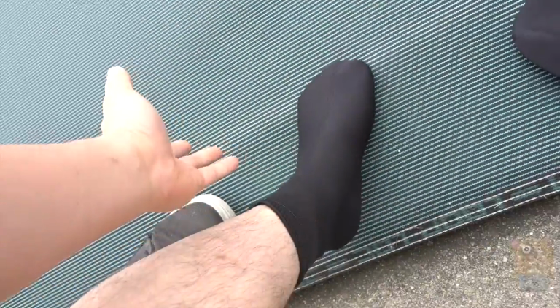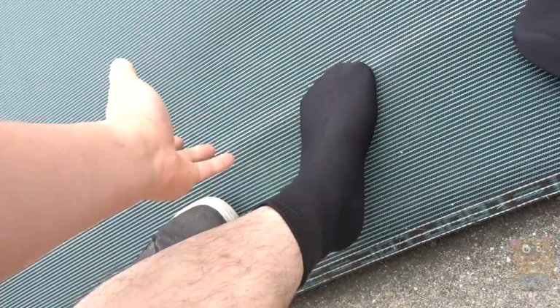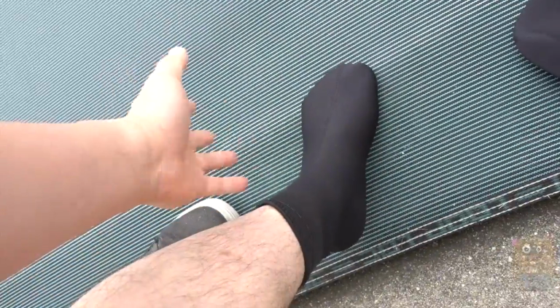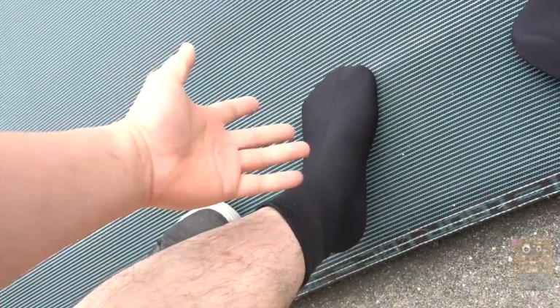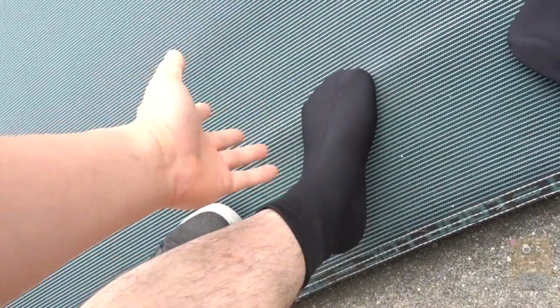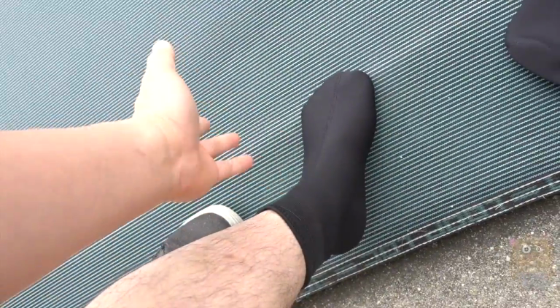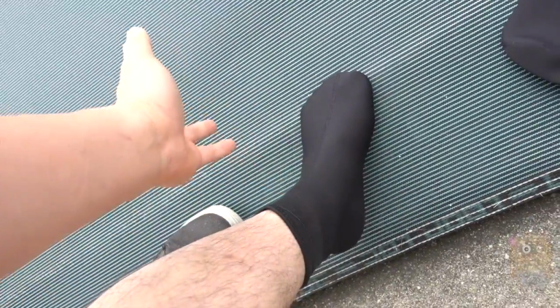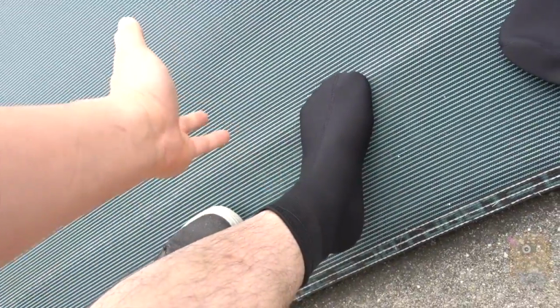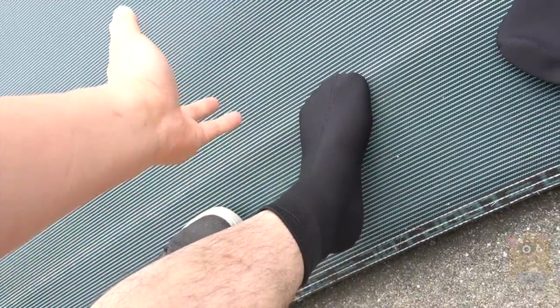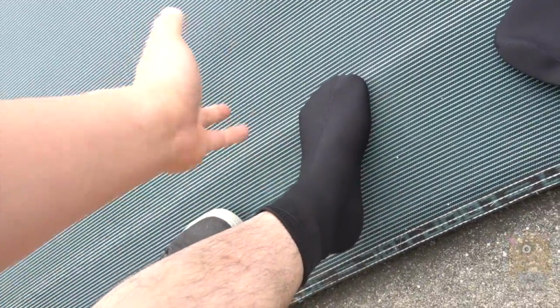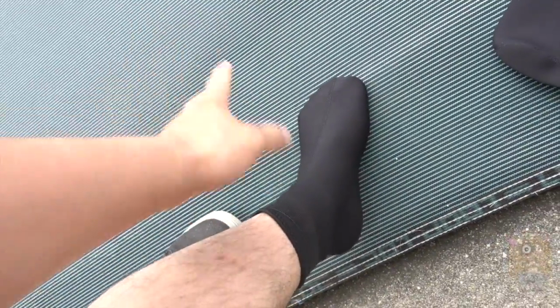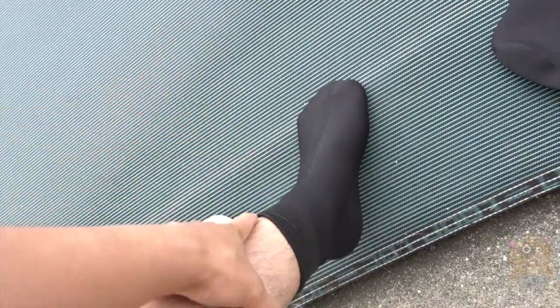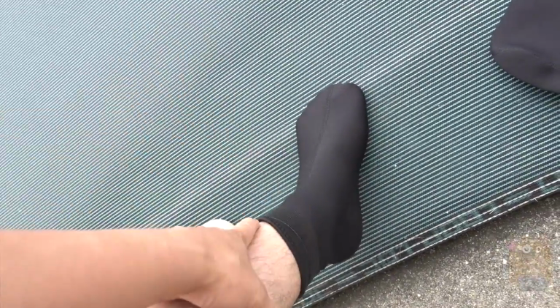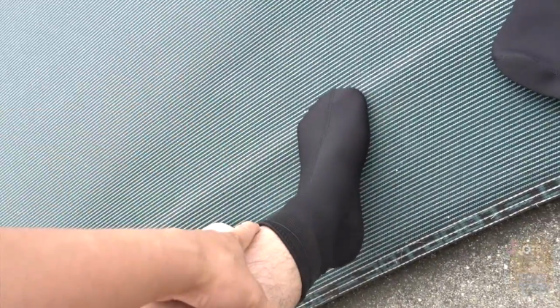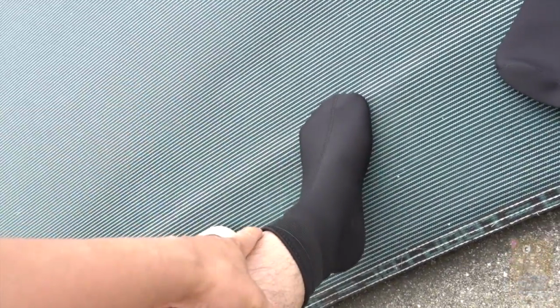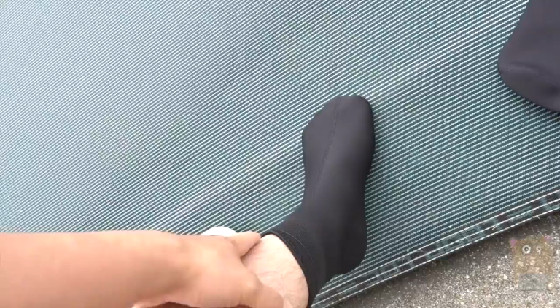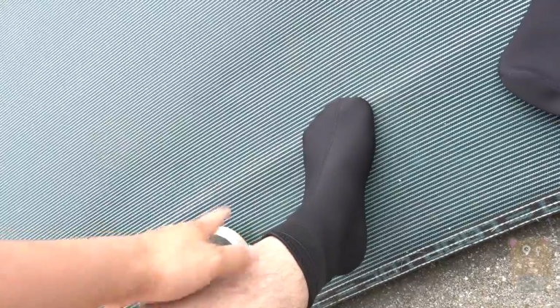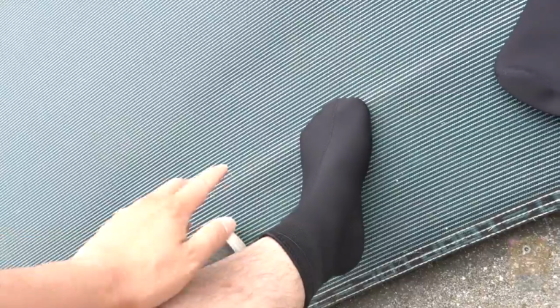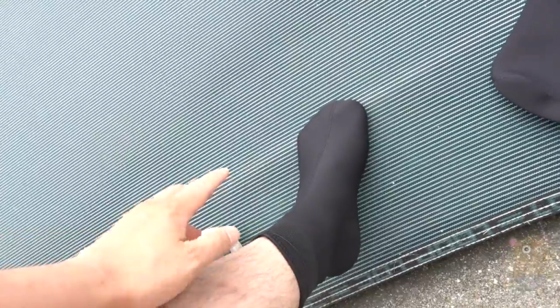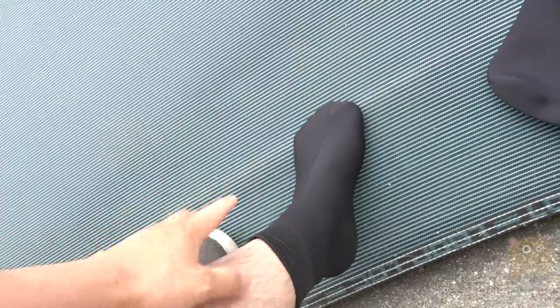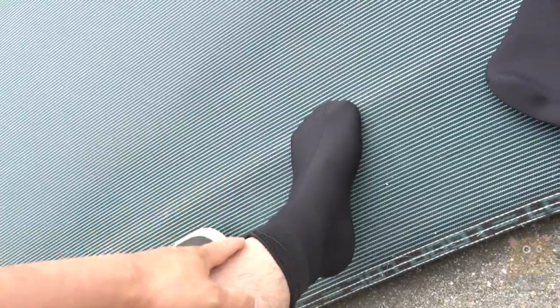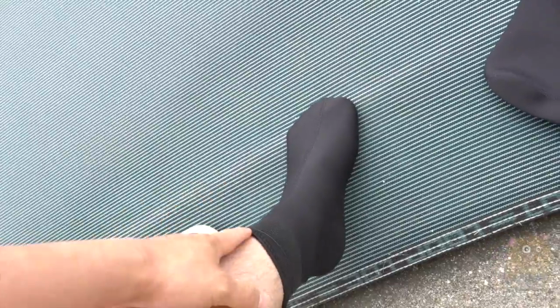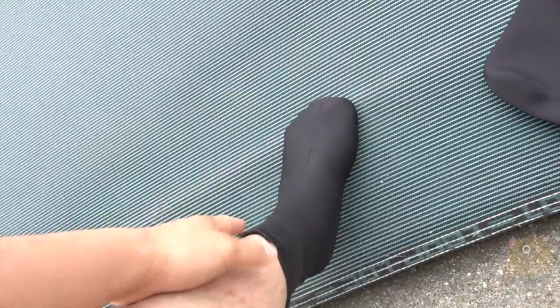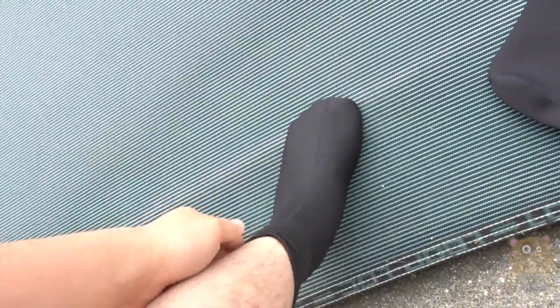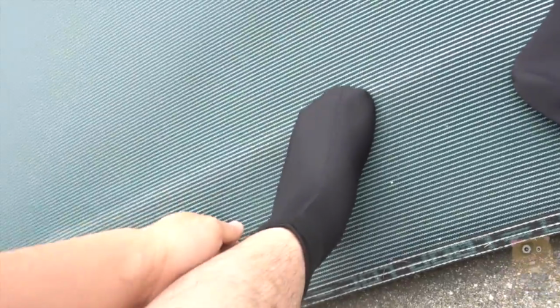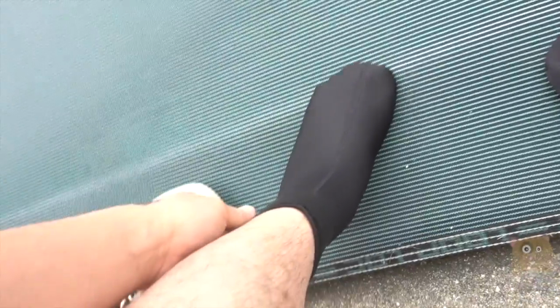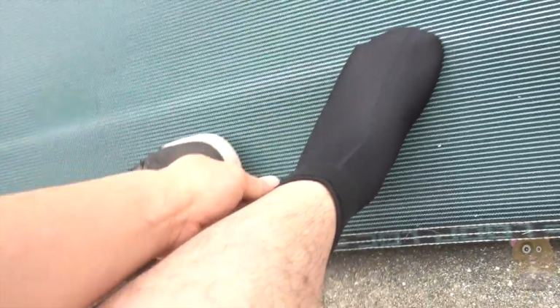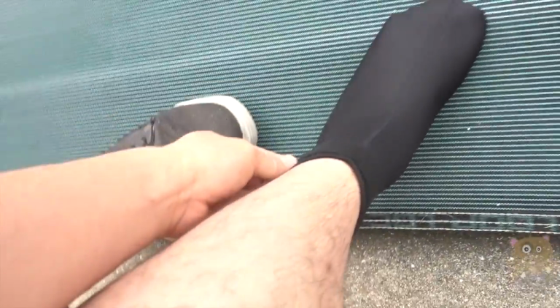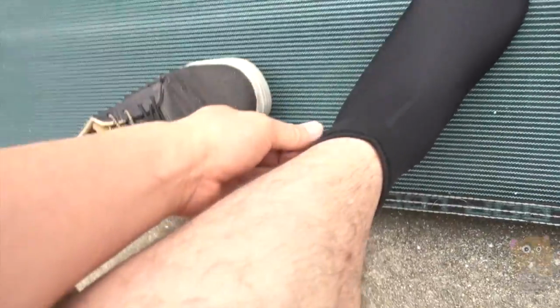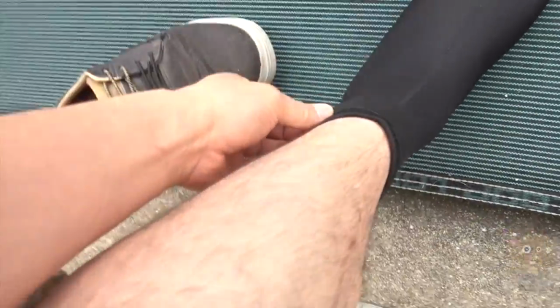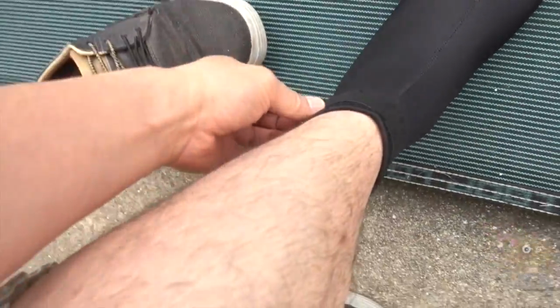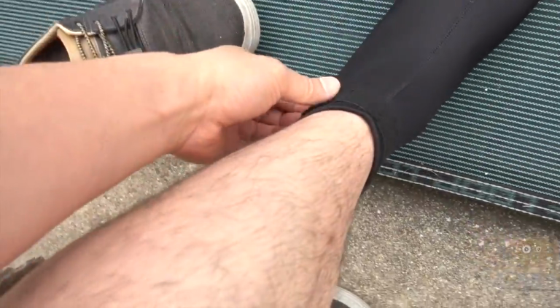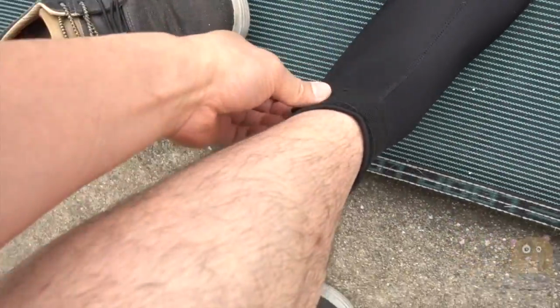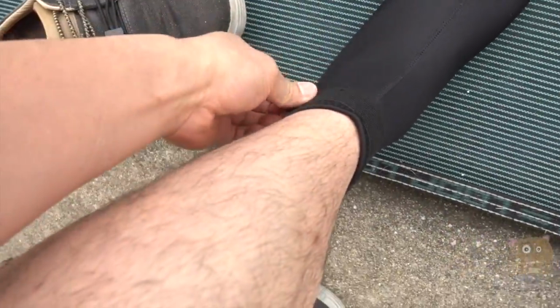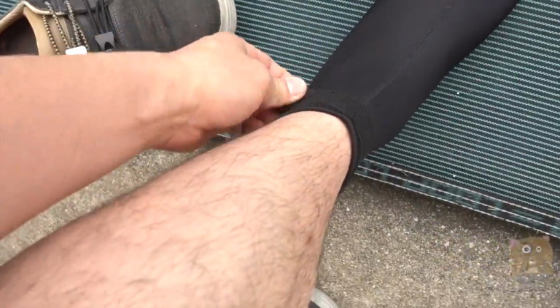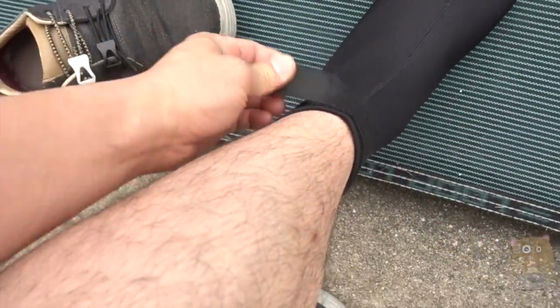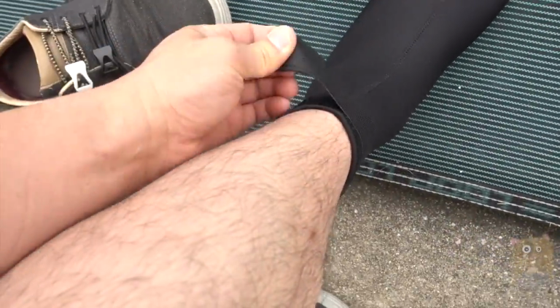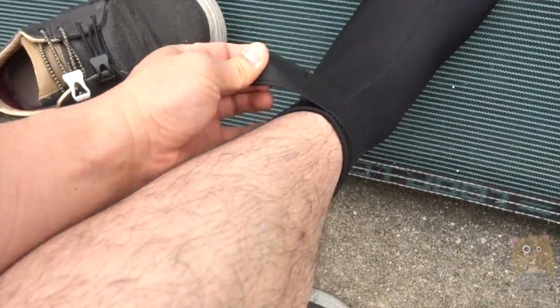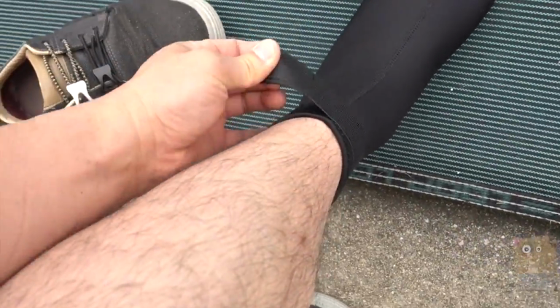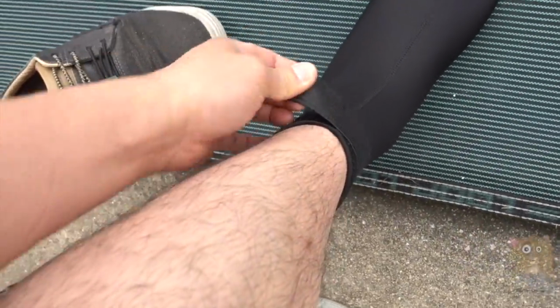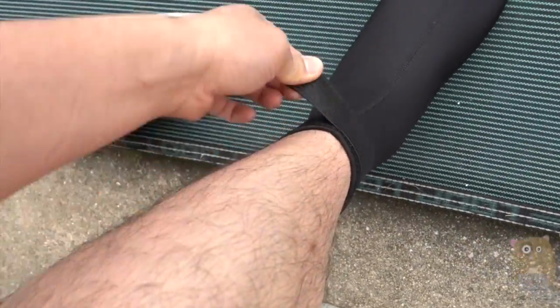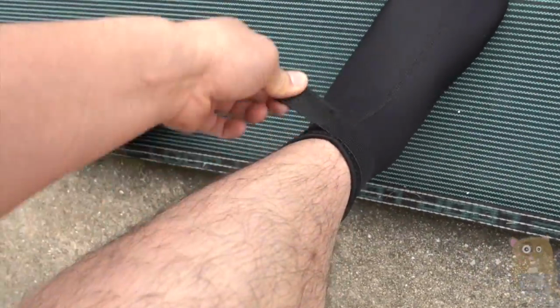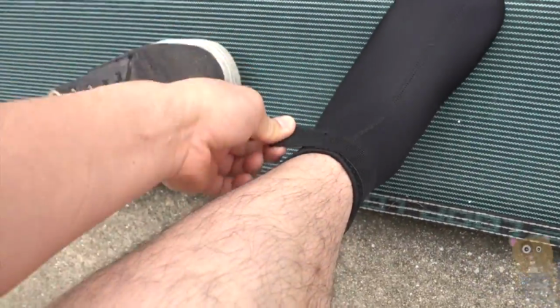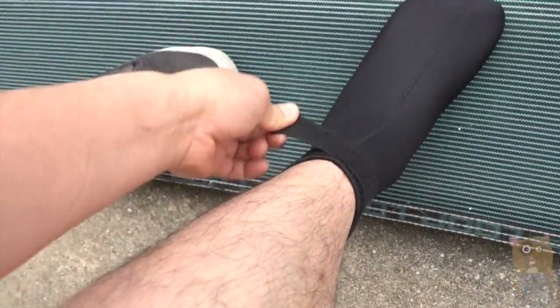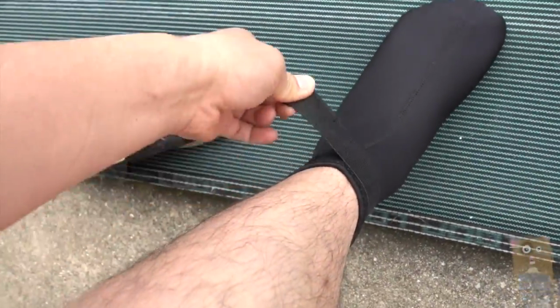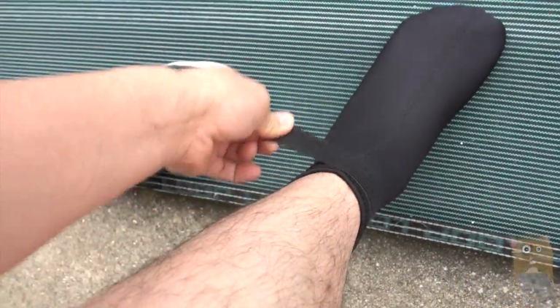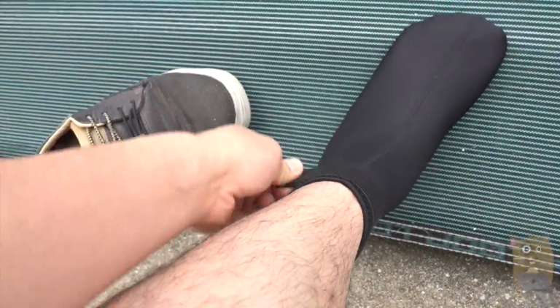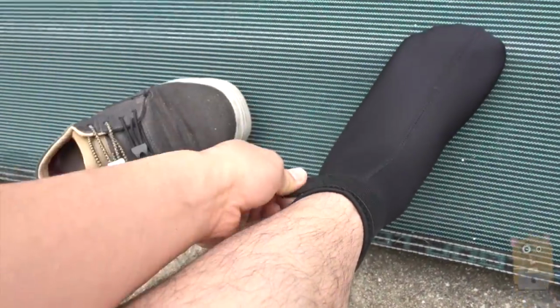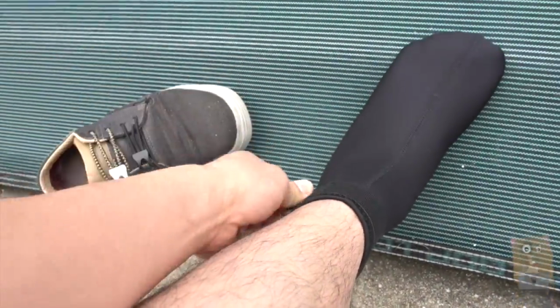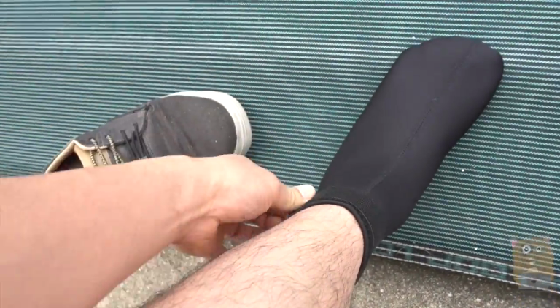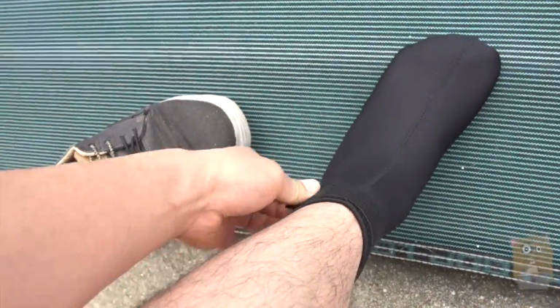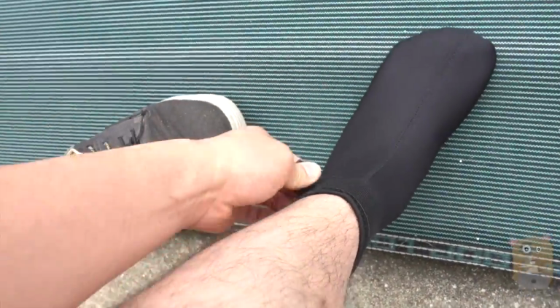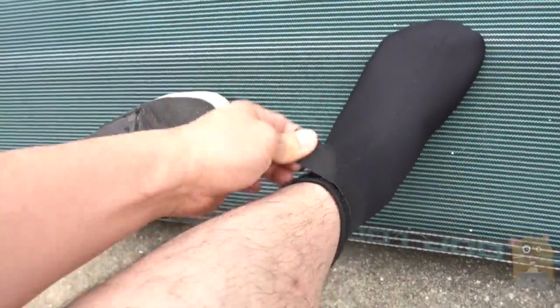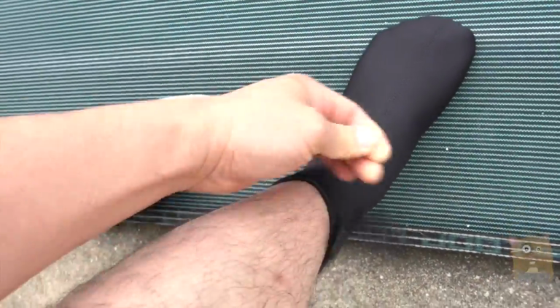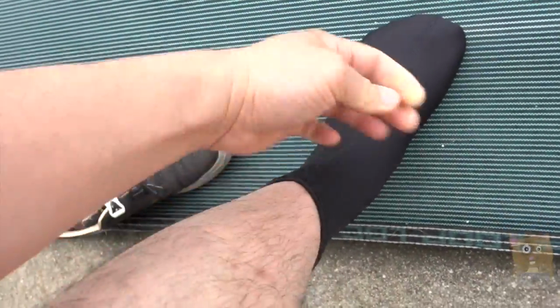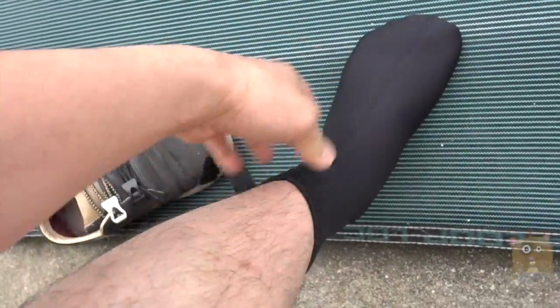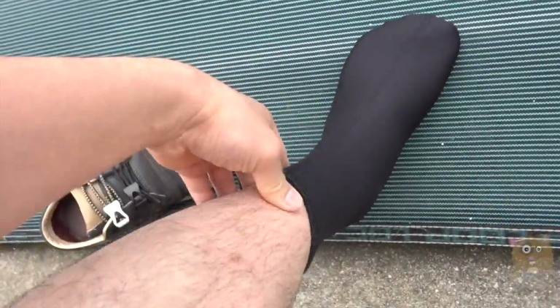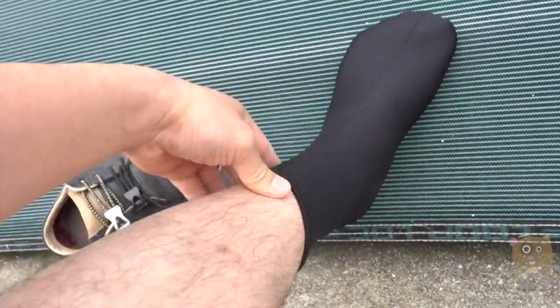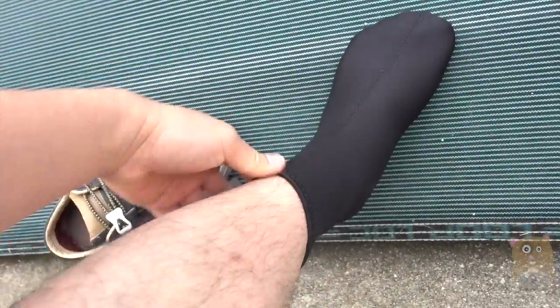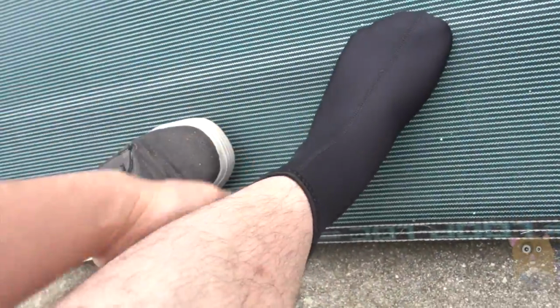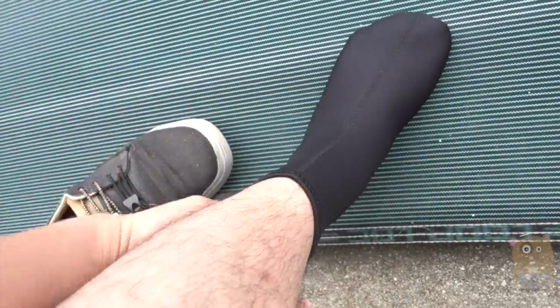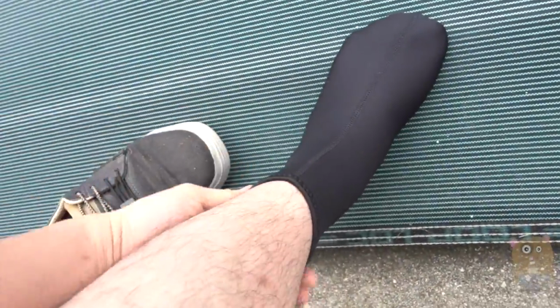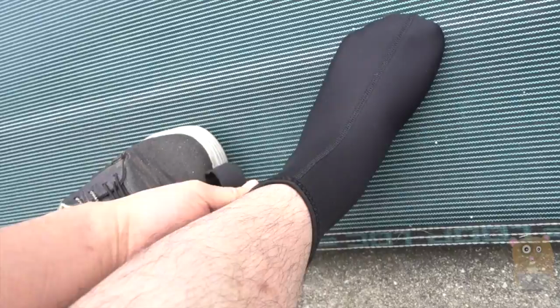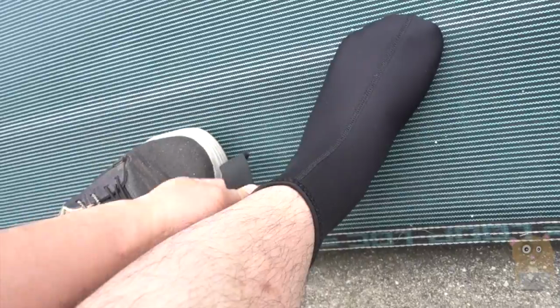It comes in small, medium, large, extra large, and two different colors. You can see that it's got this band up here, so this is actually quite useful.